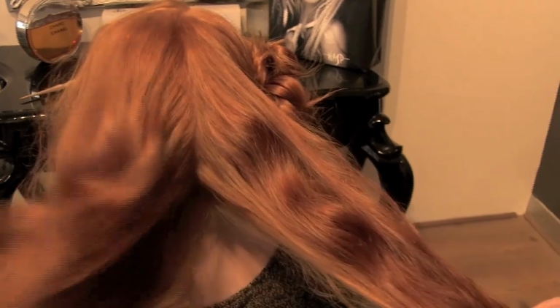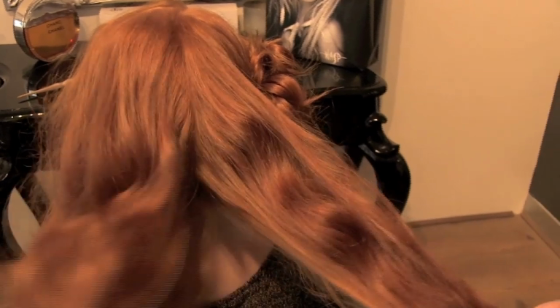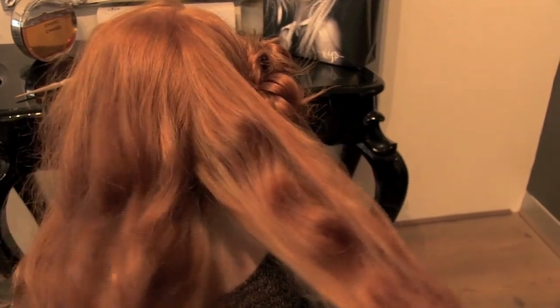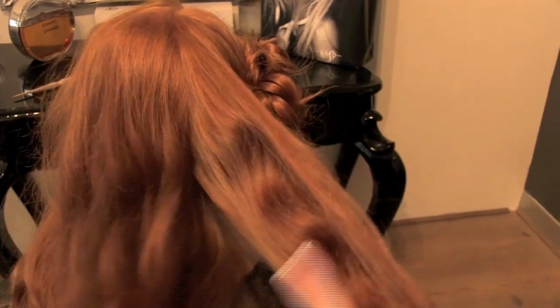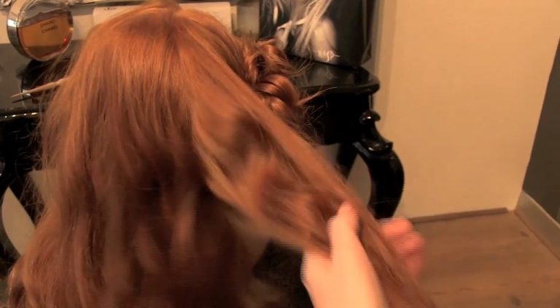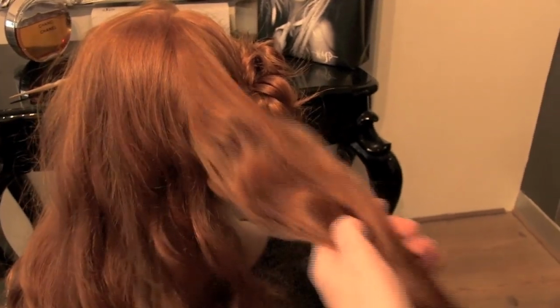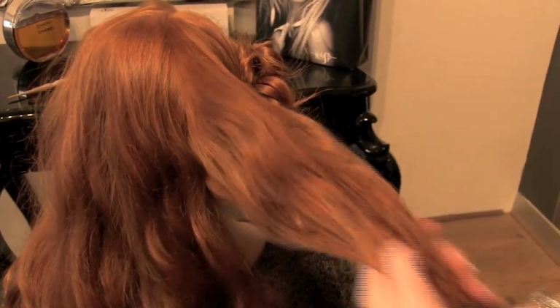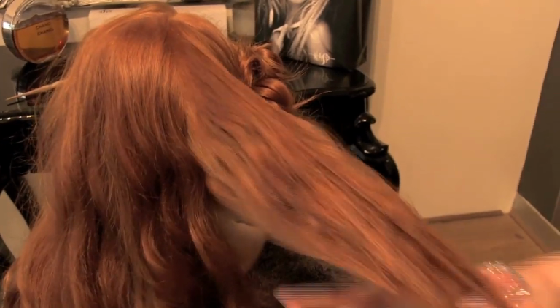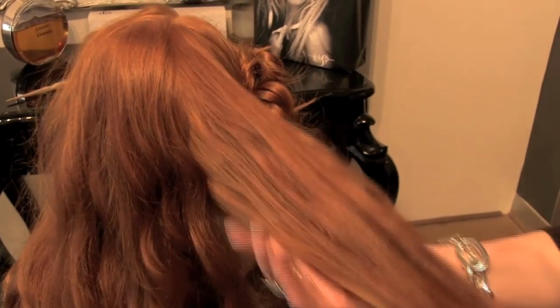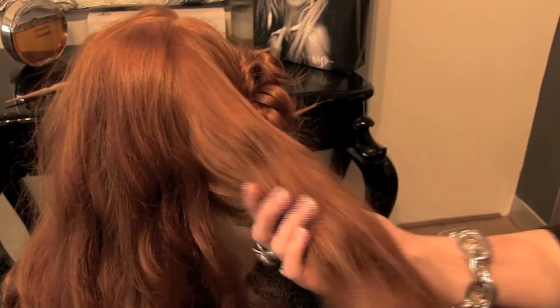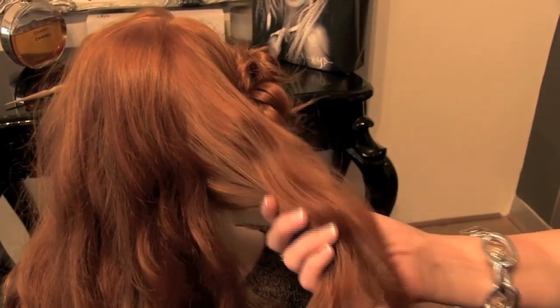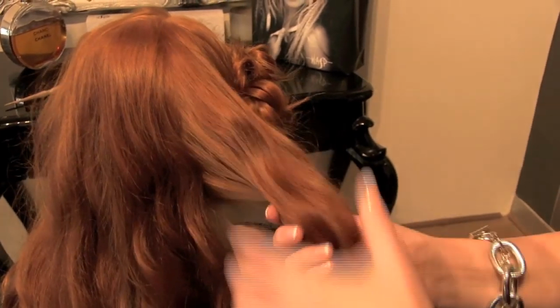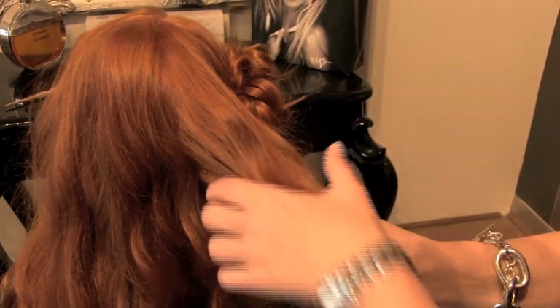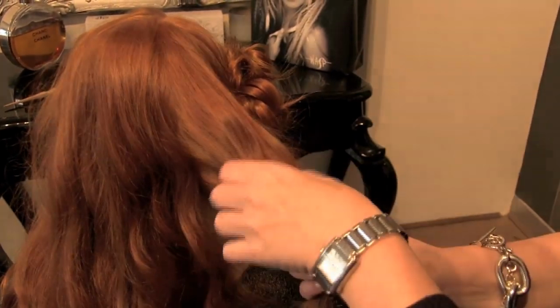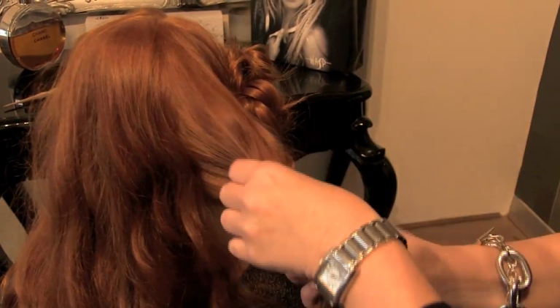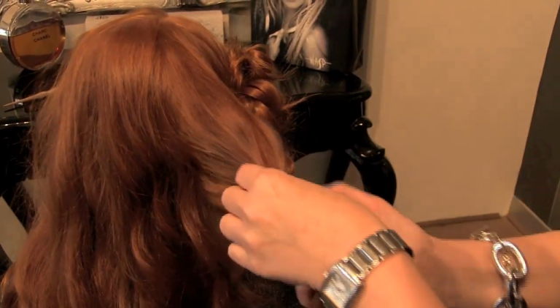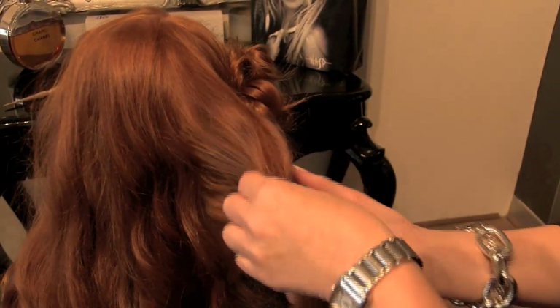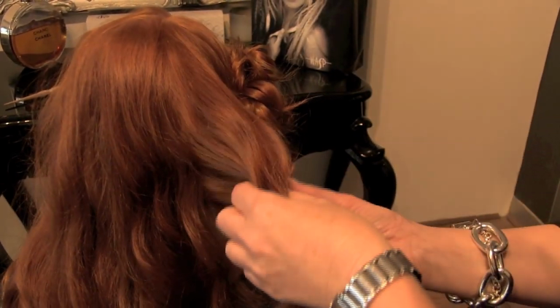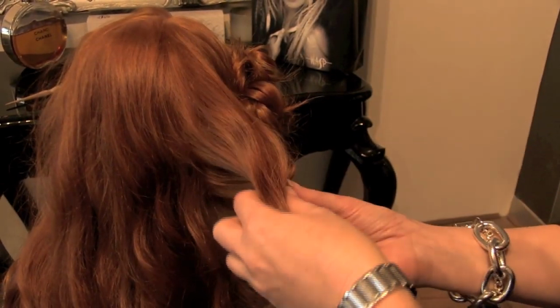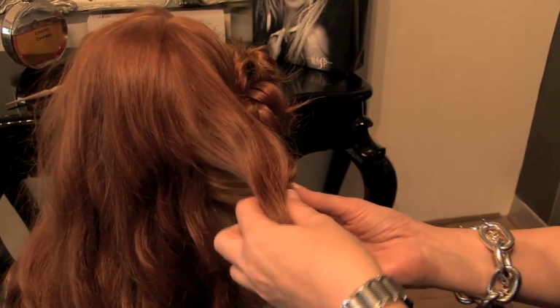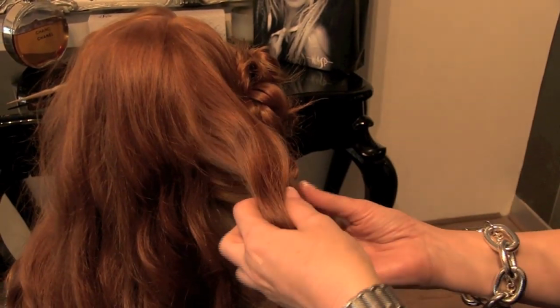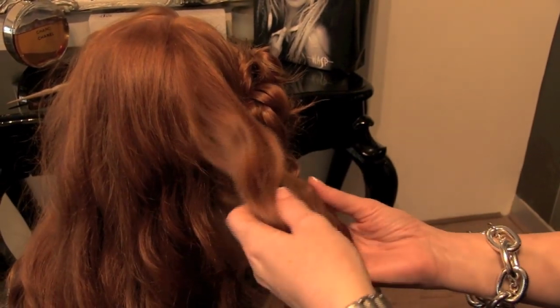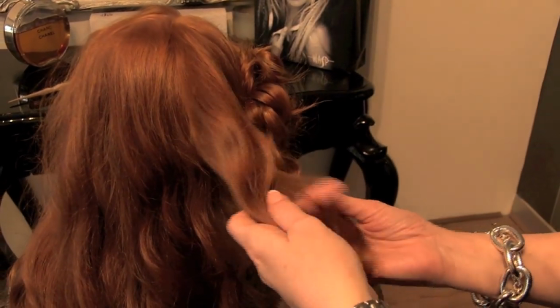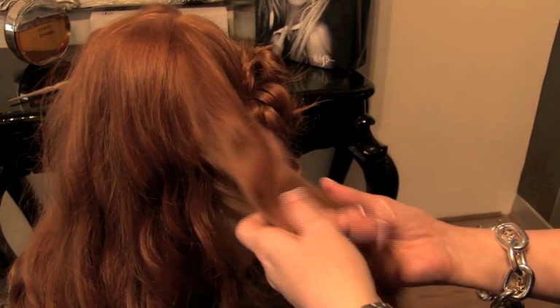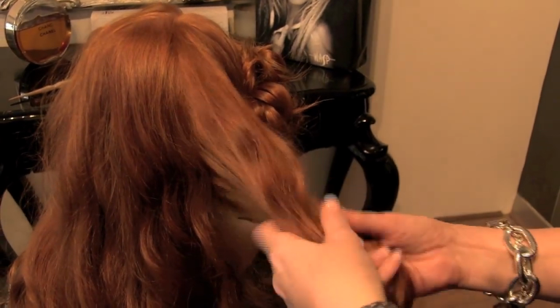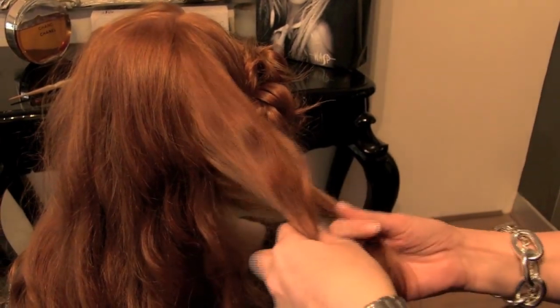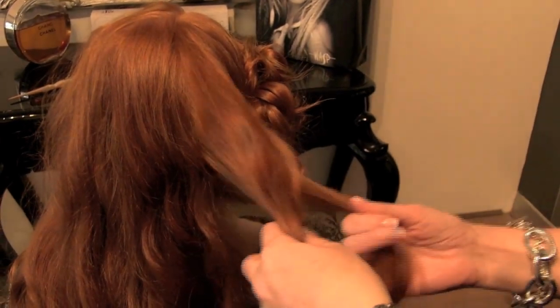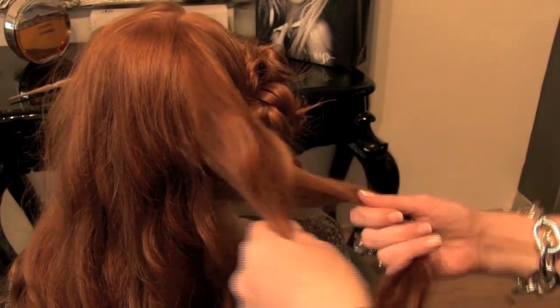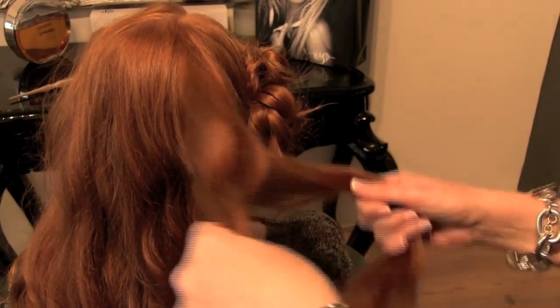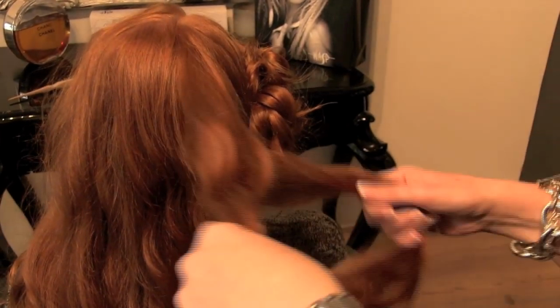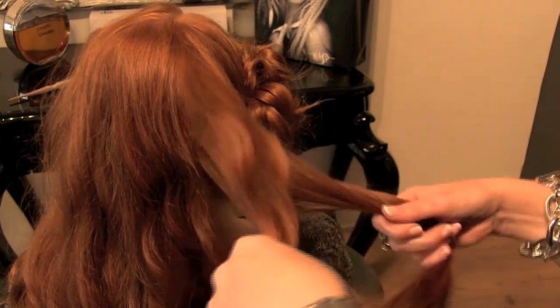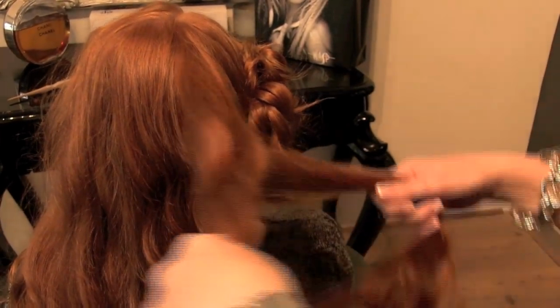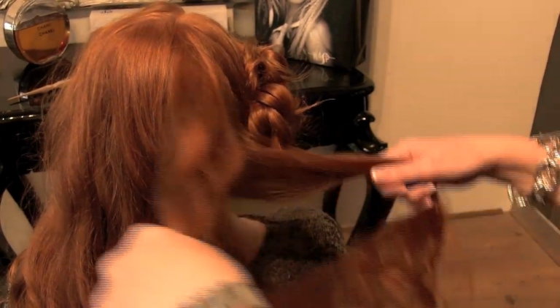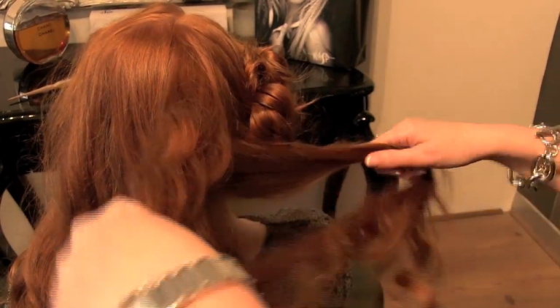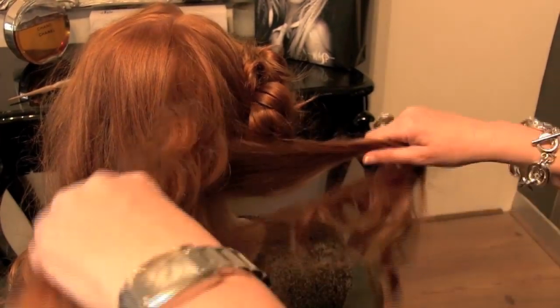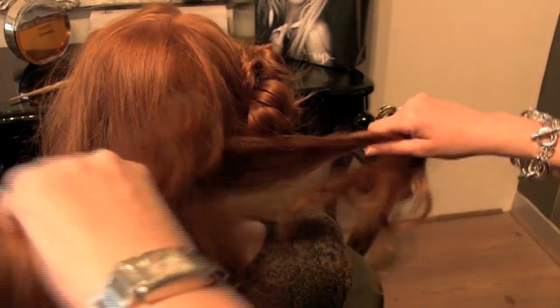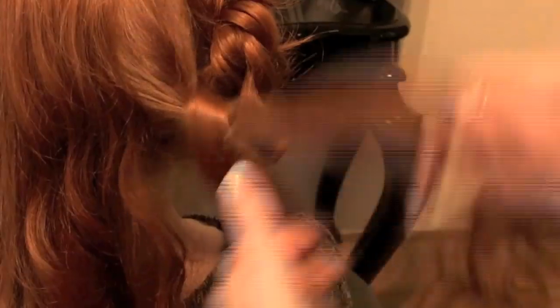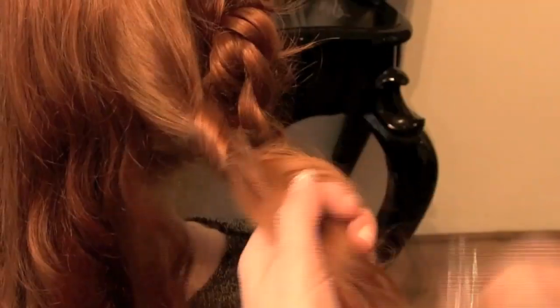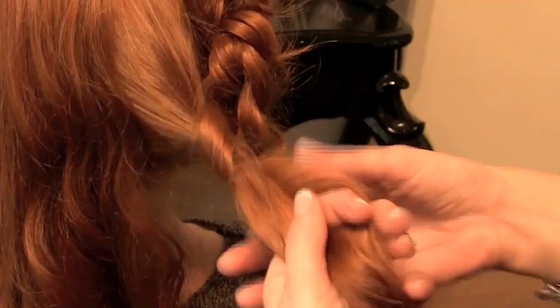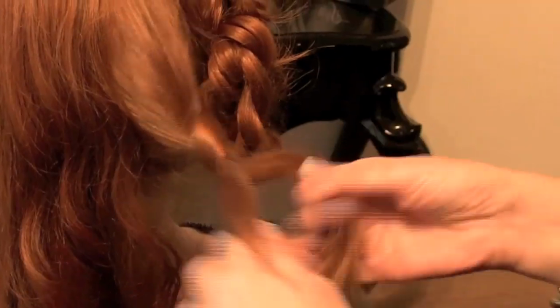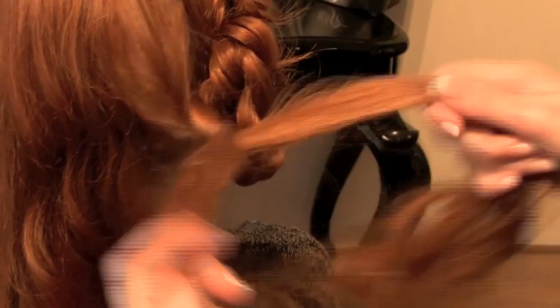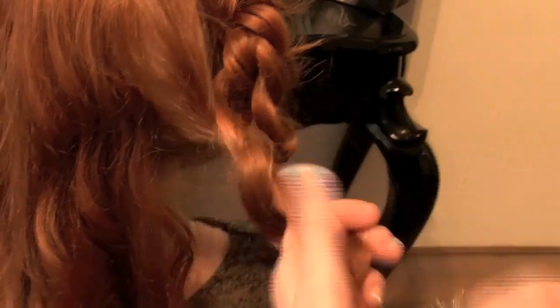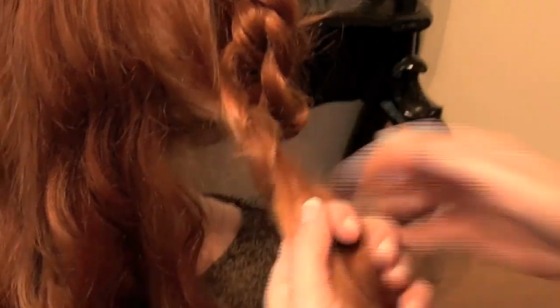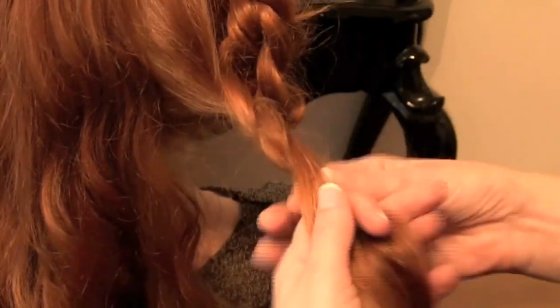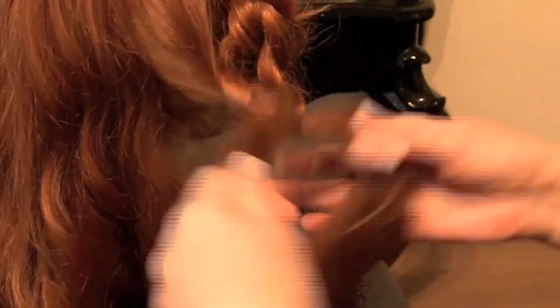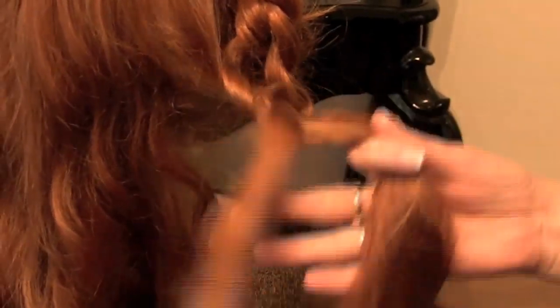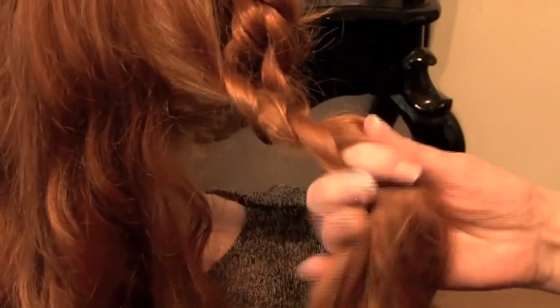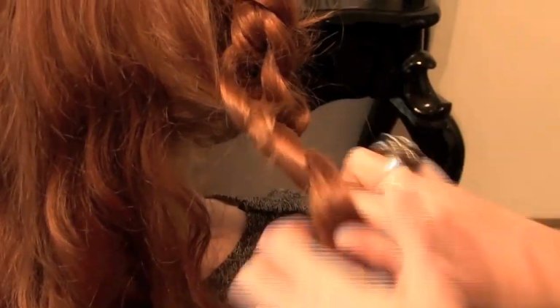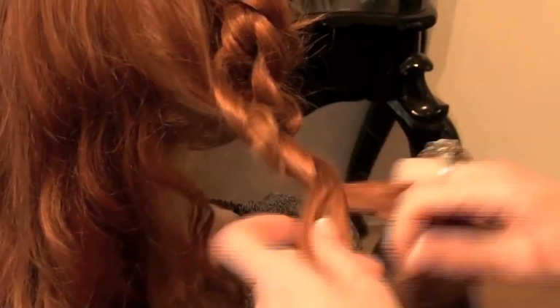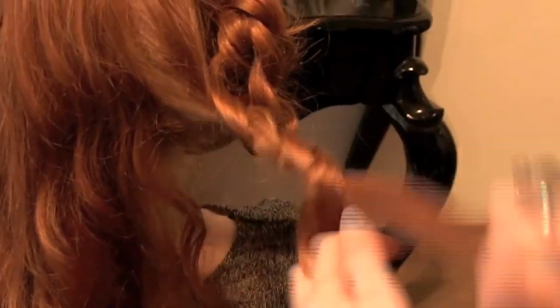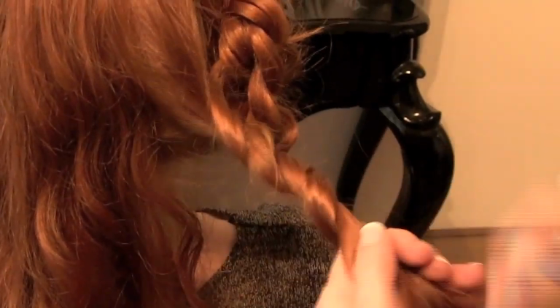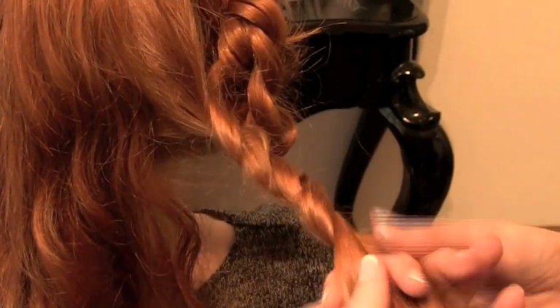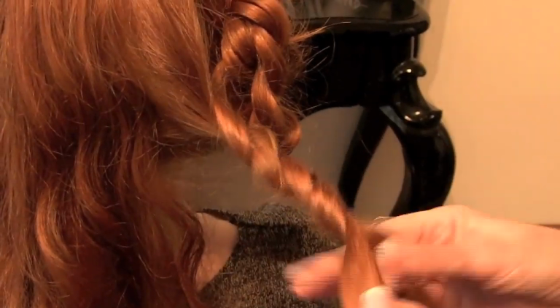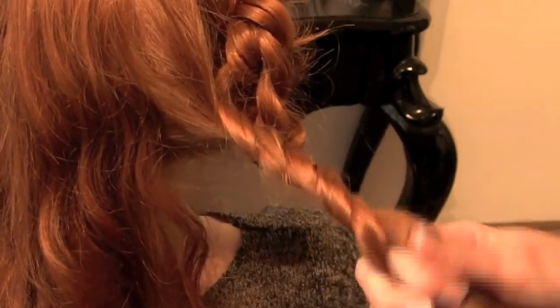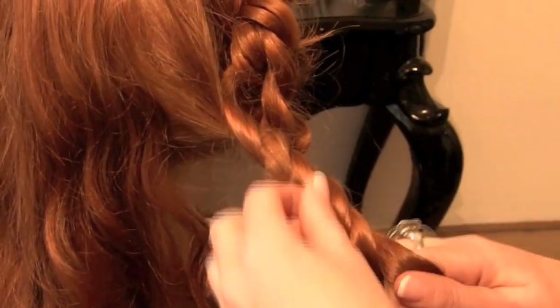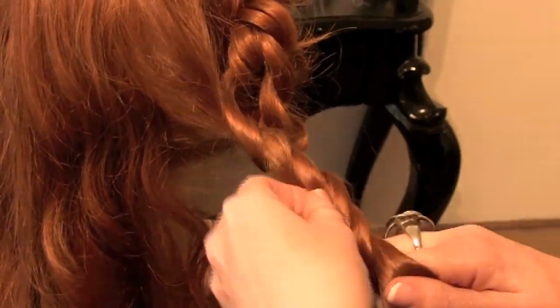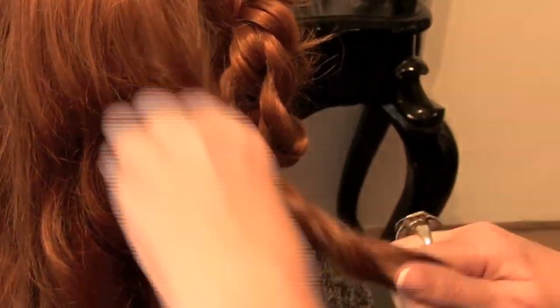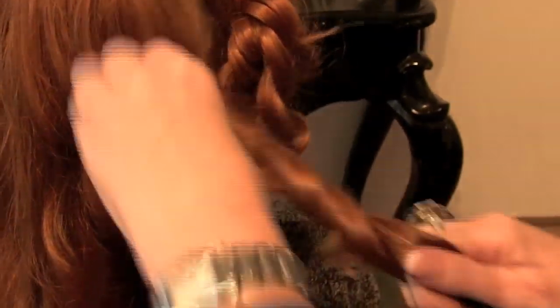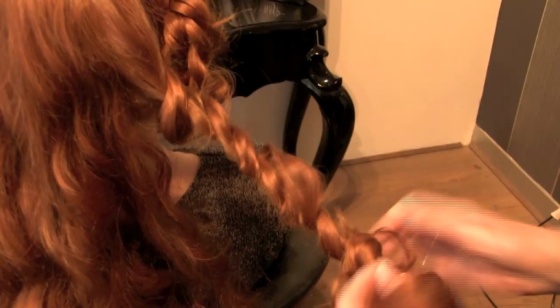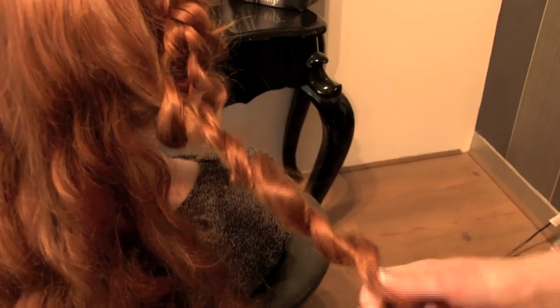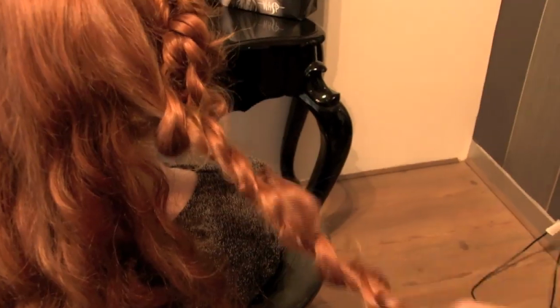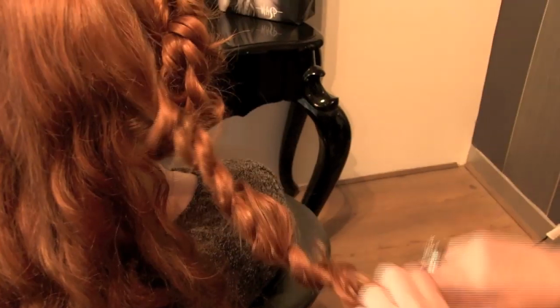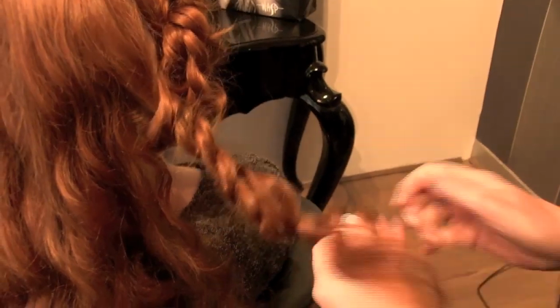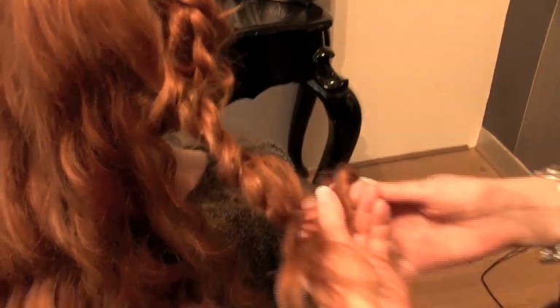Keep on working around your client's head in a pie section, twisting the hair, and remember to pull it back.